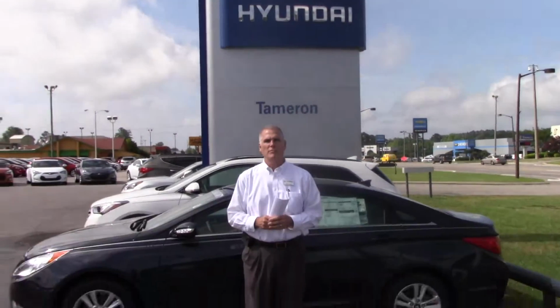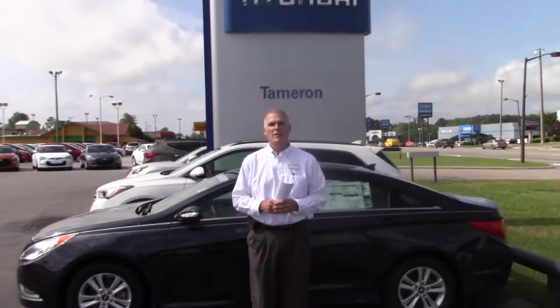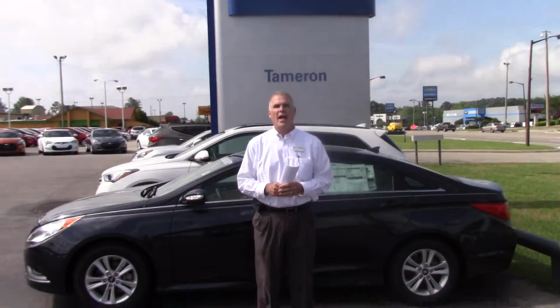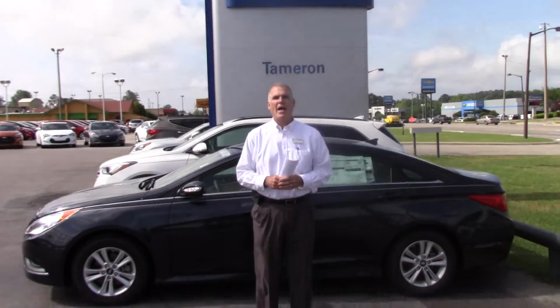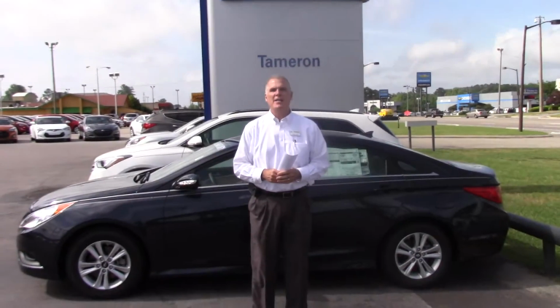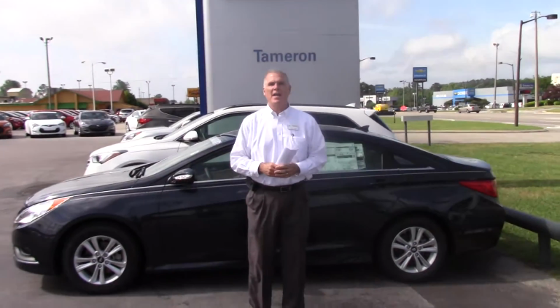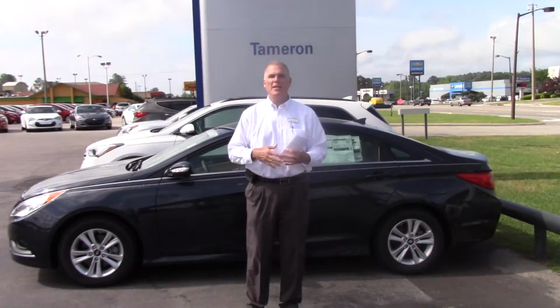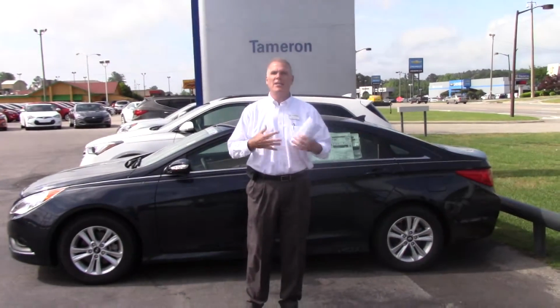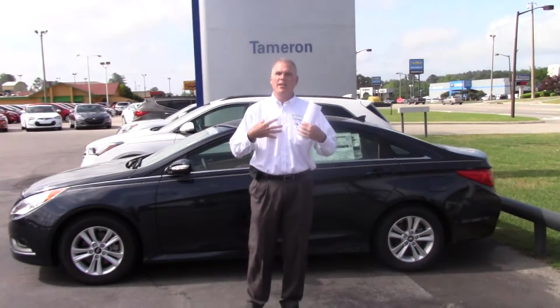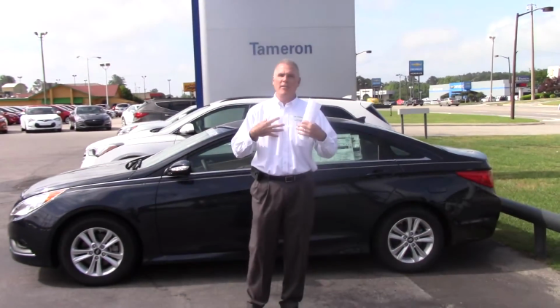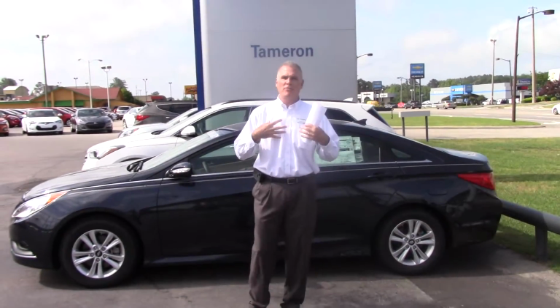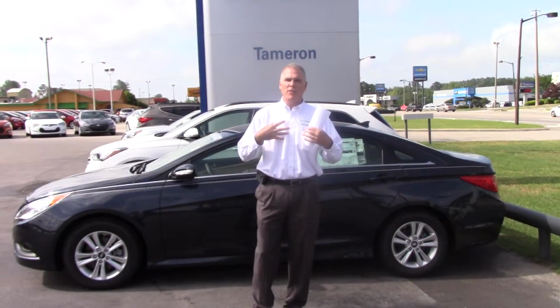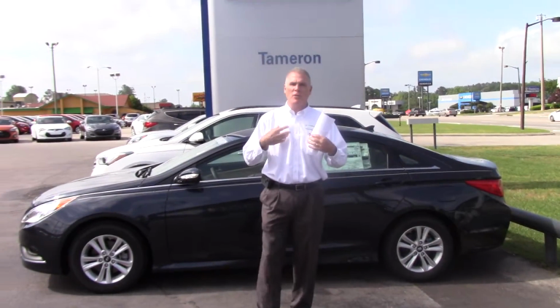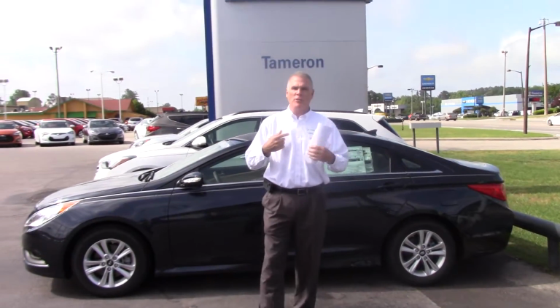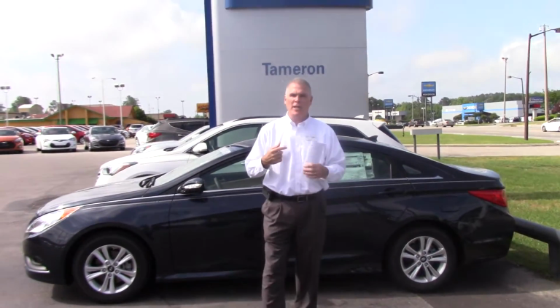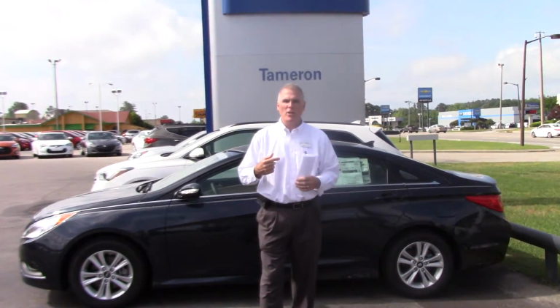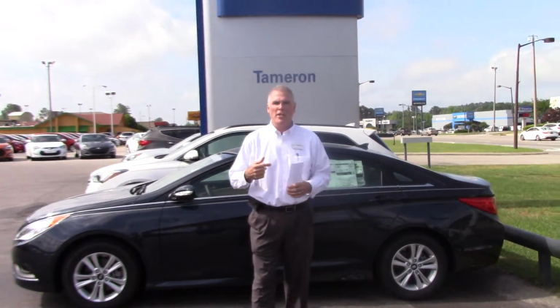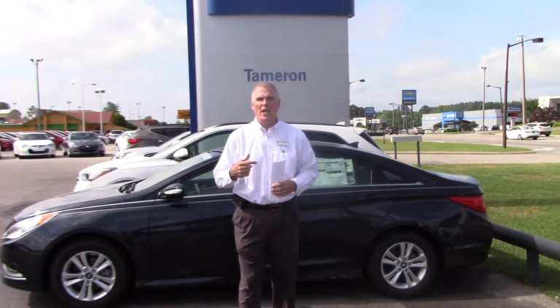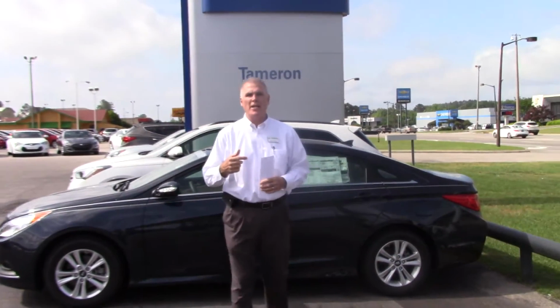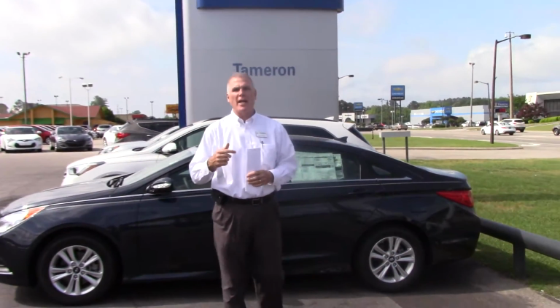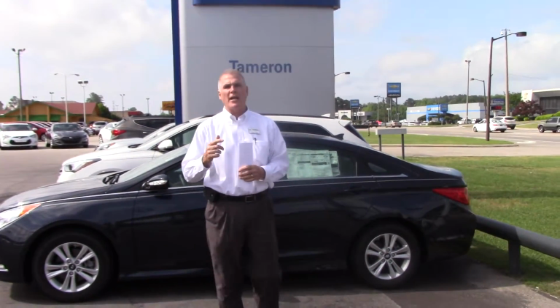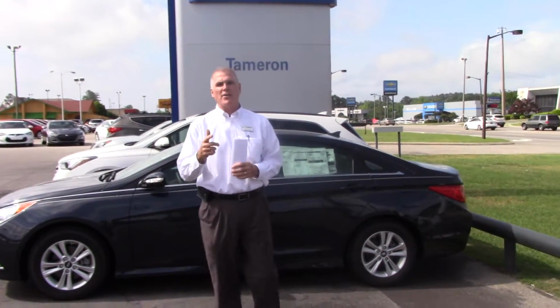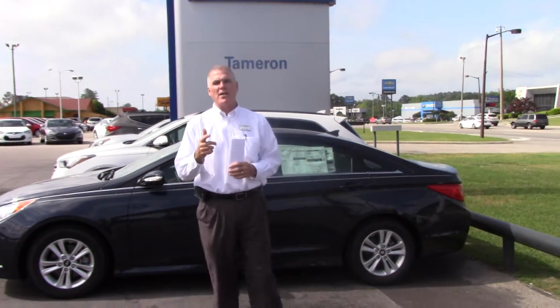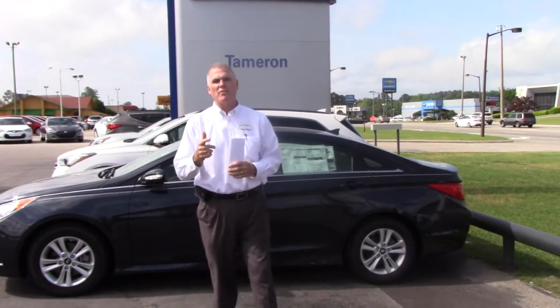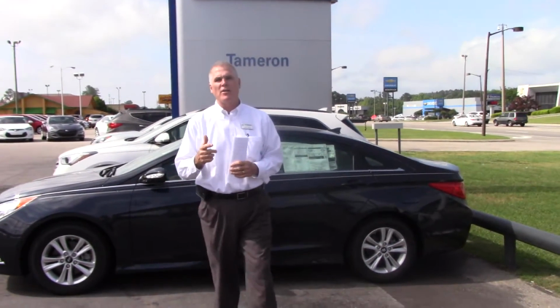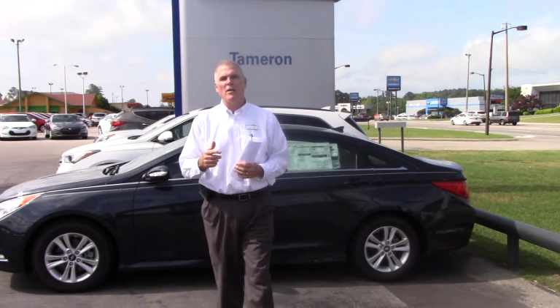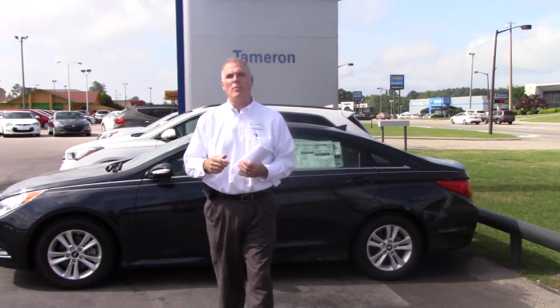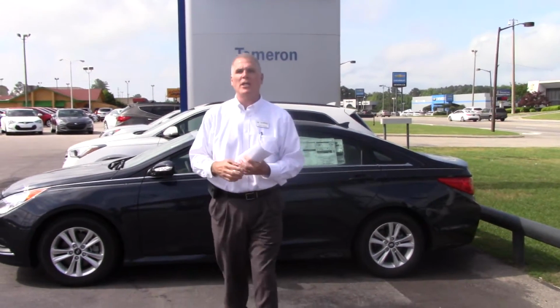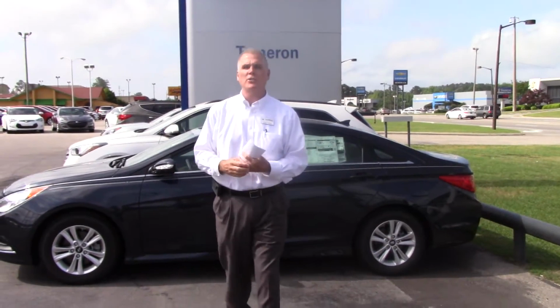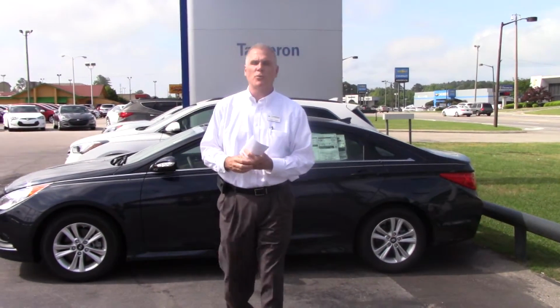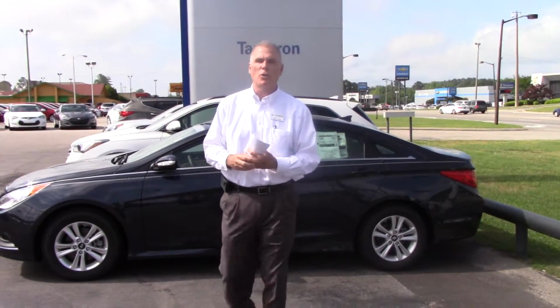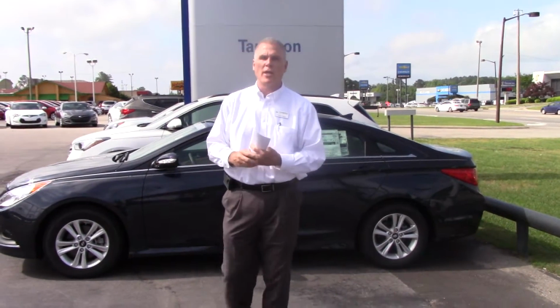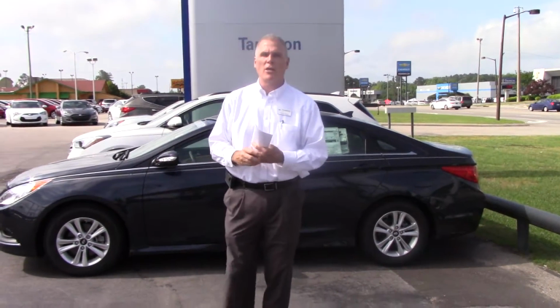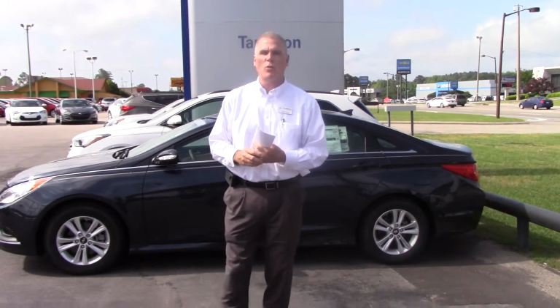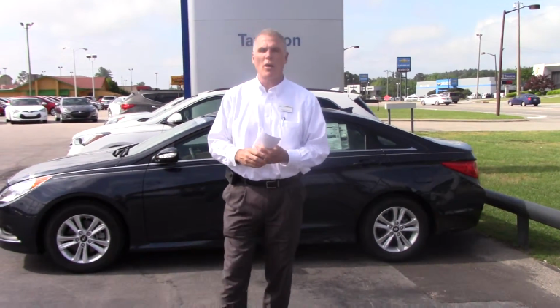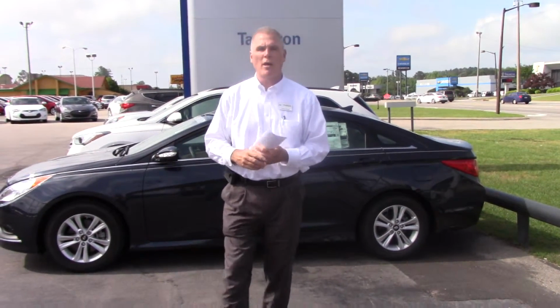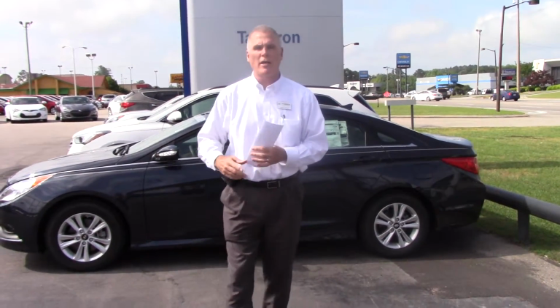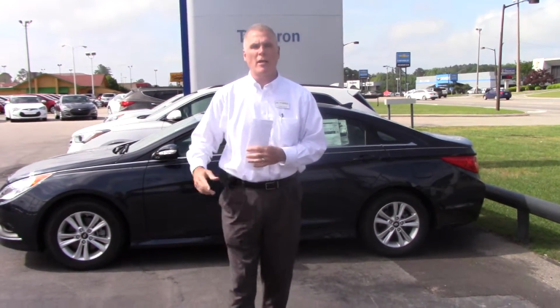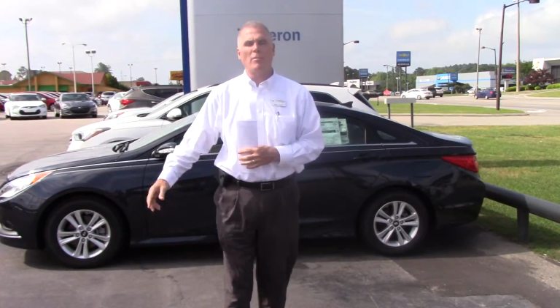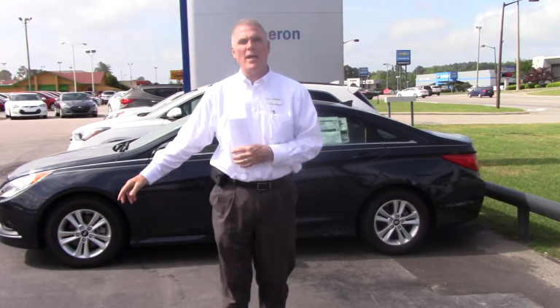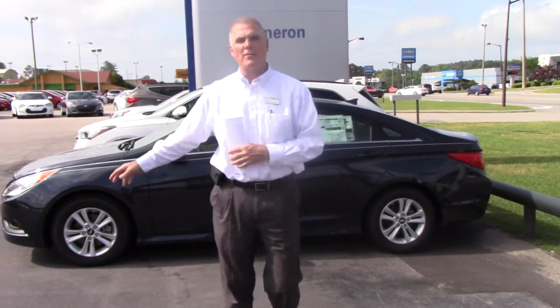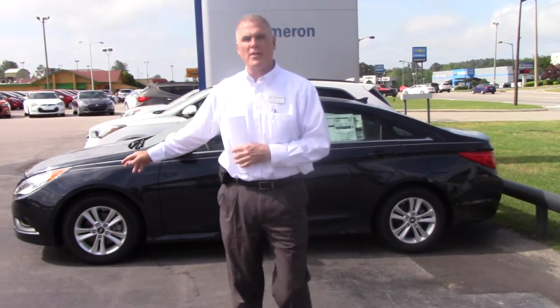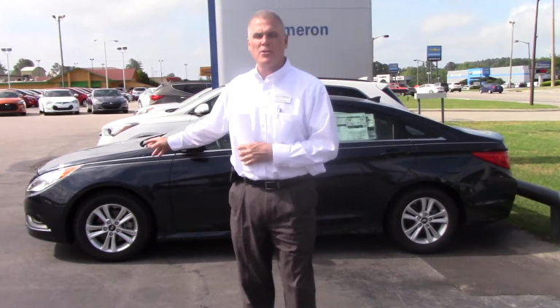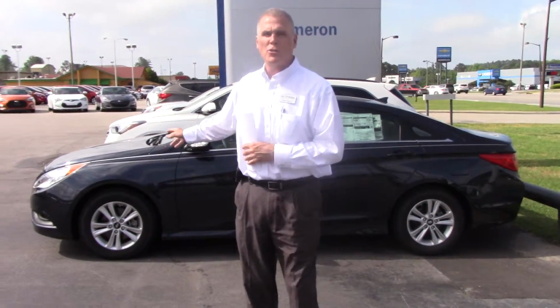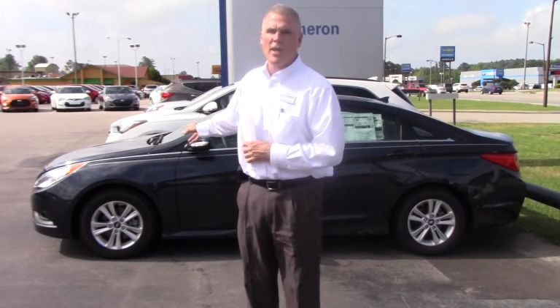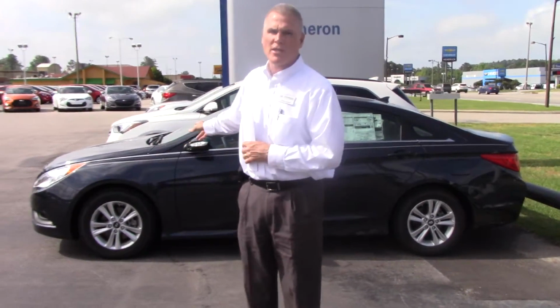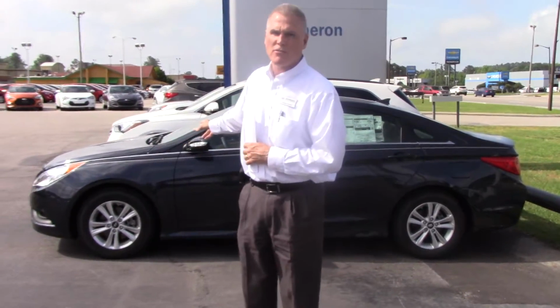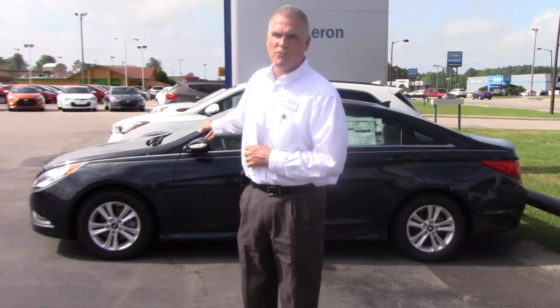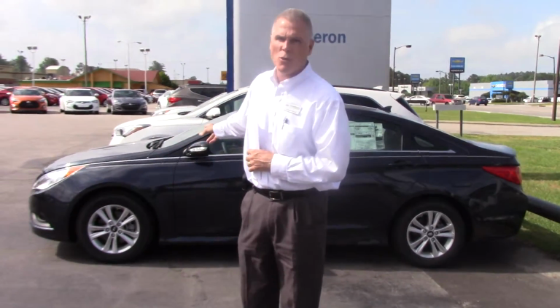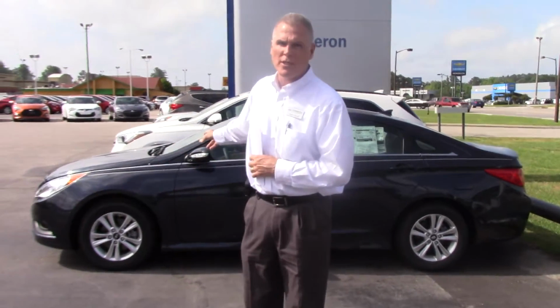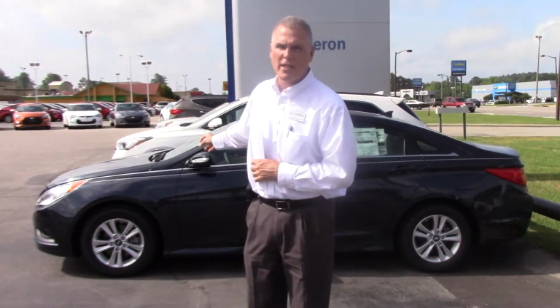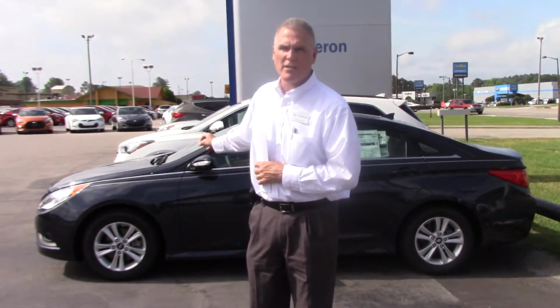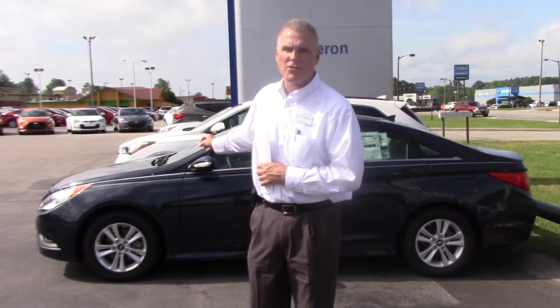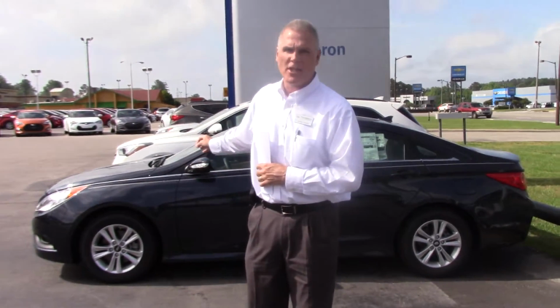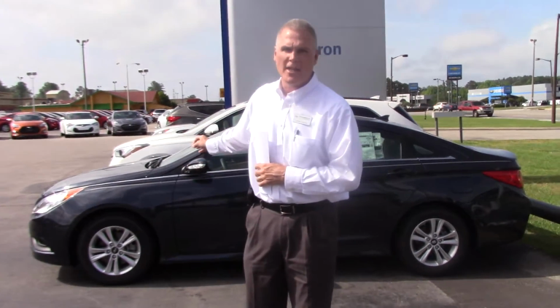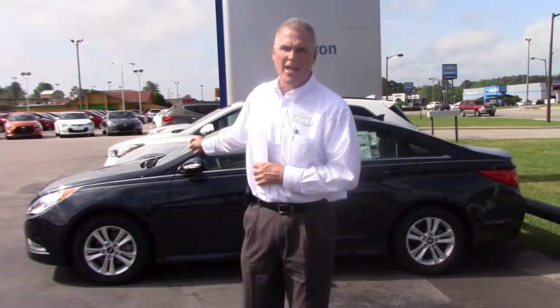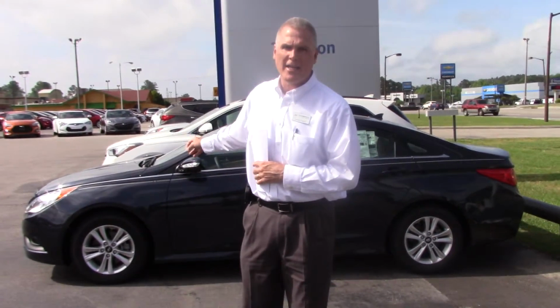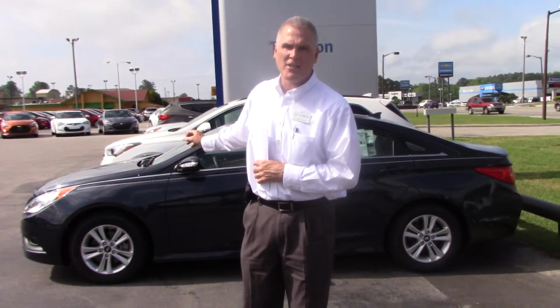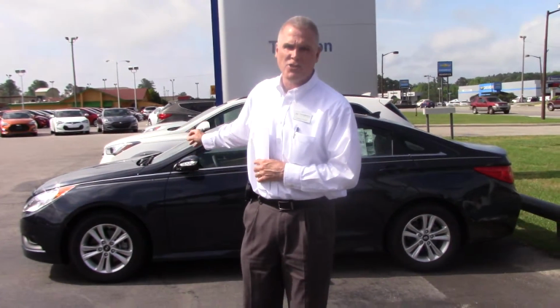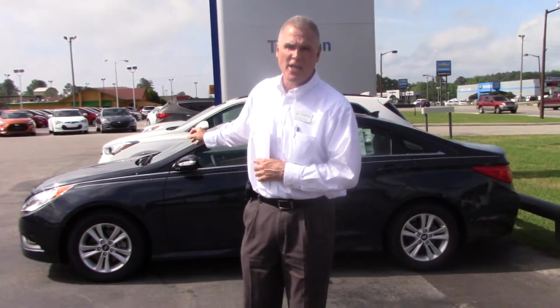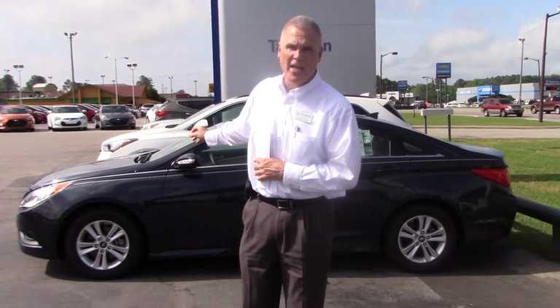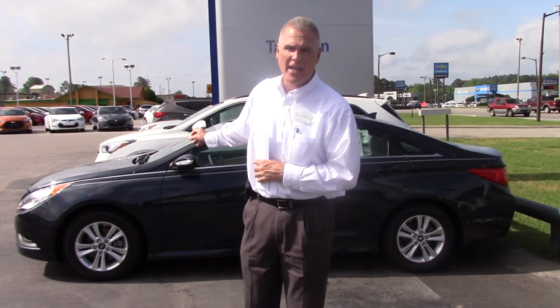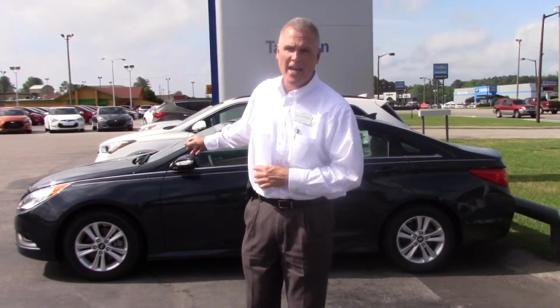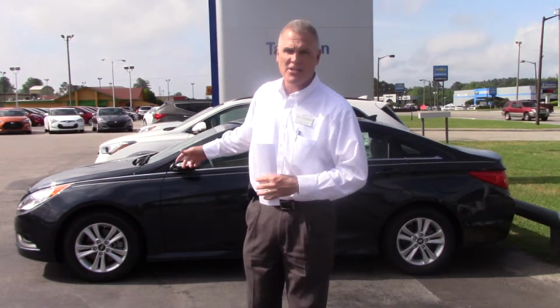Hey Donna, Kevin Farrell, Tameron Hyundai. Thank you very much for inquiring about the 2014 Sonata GLS.